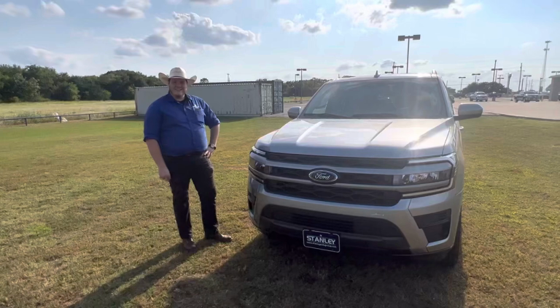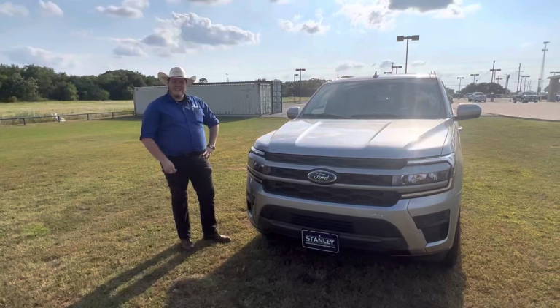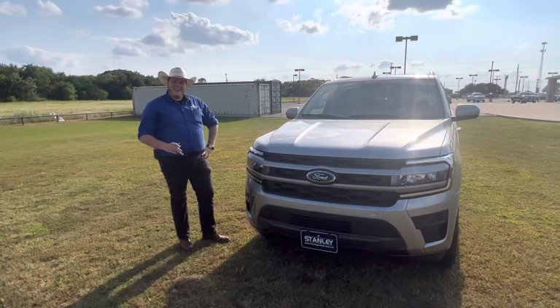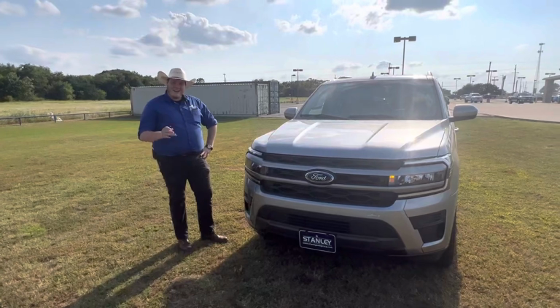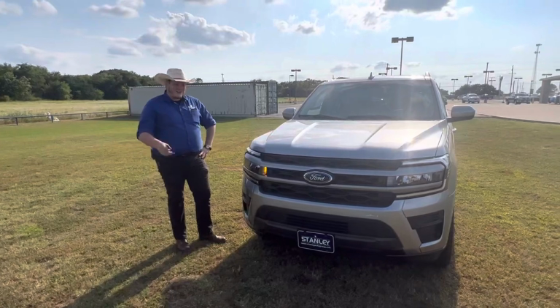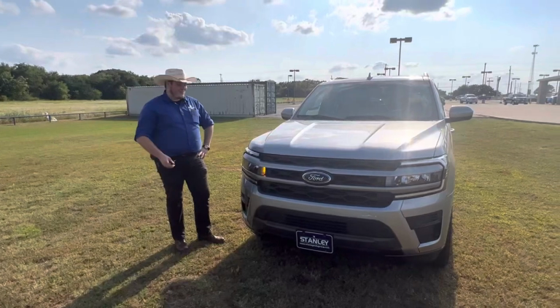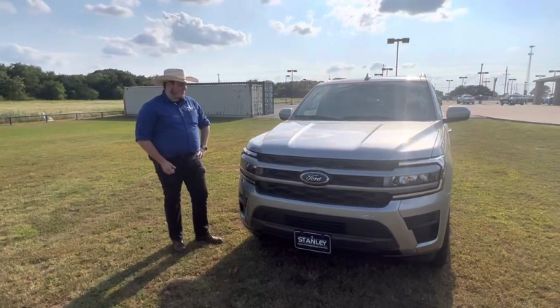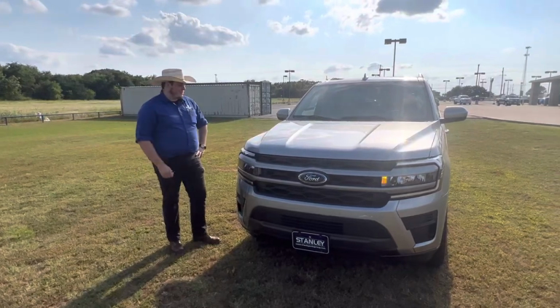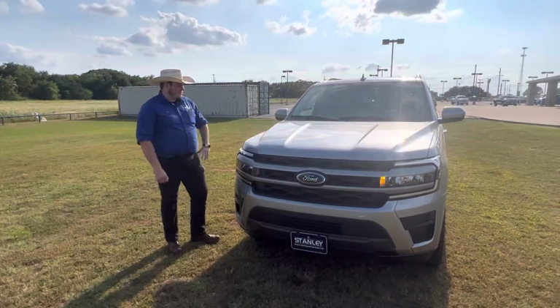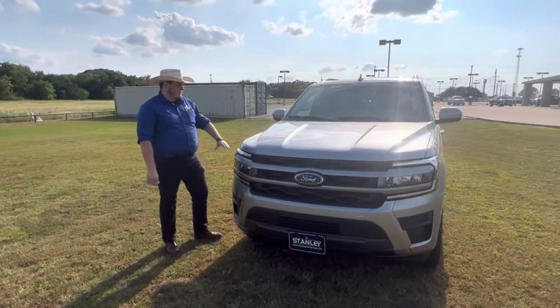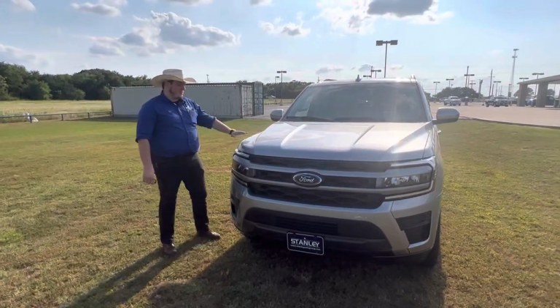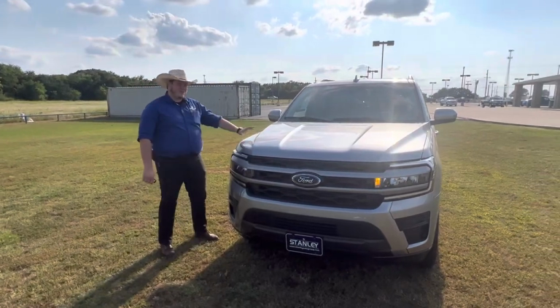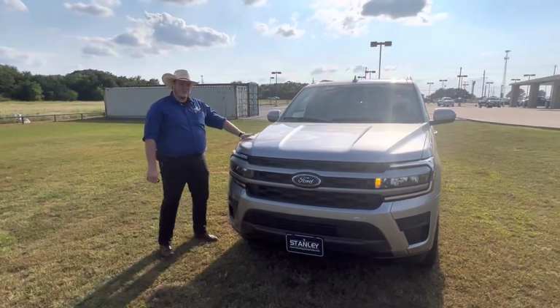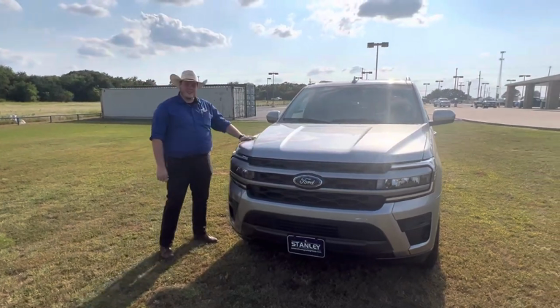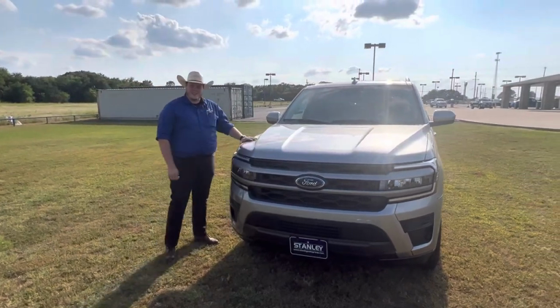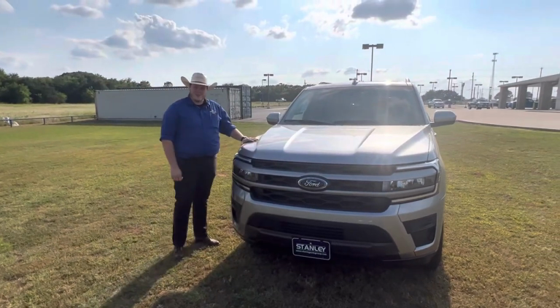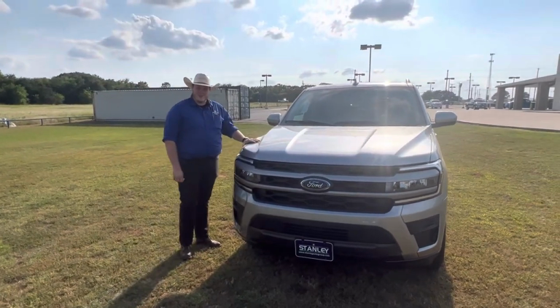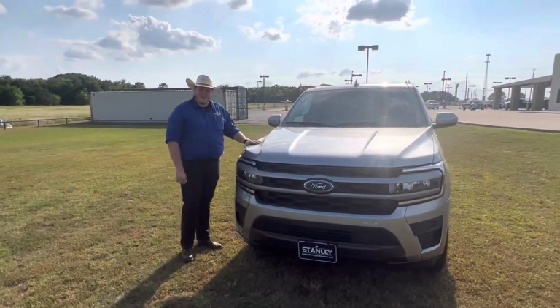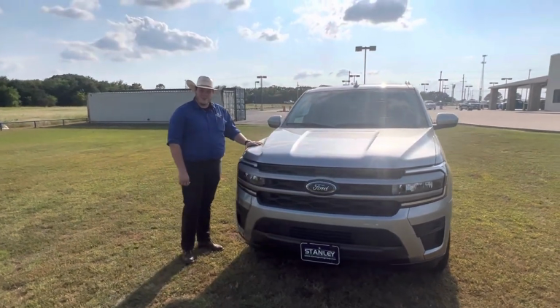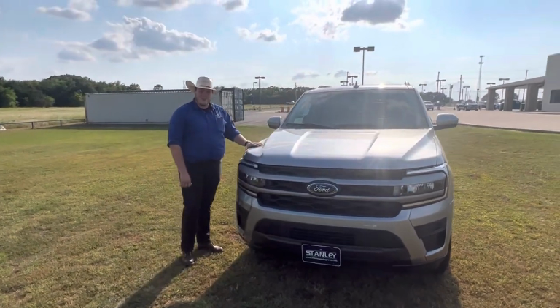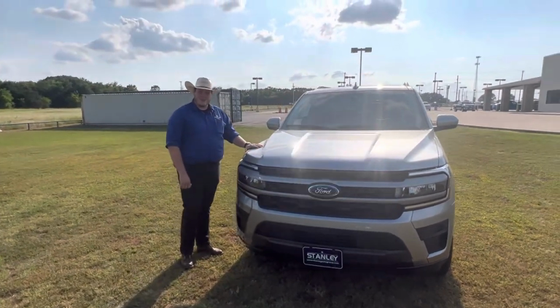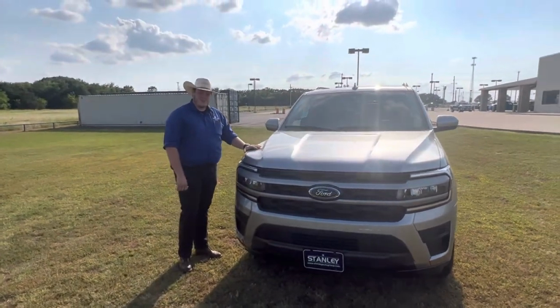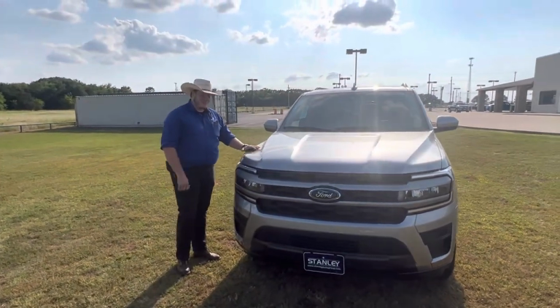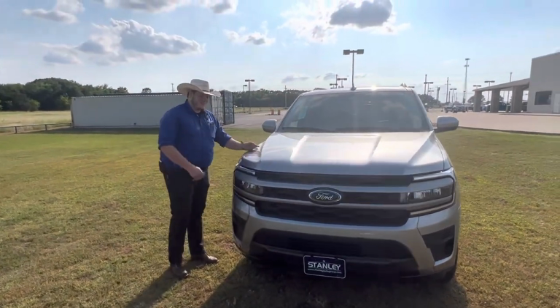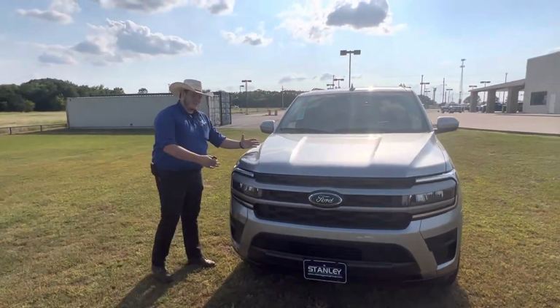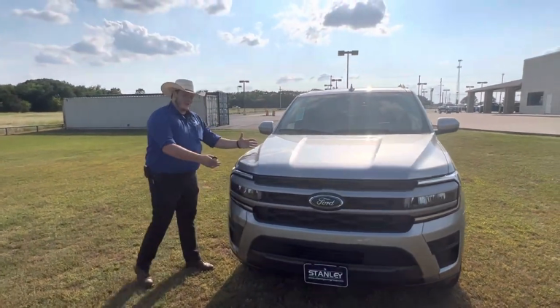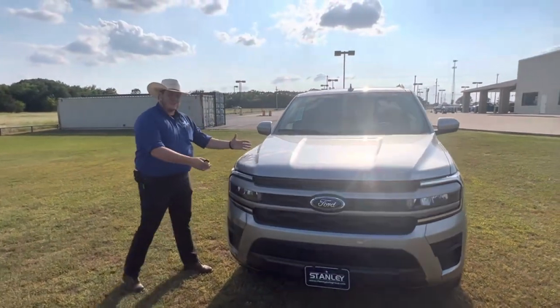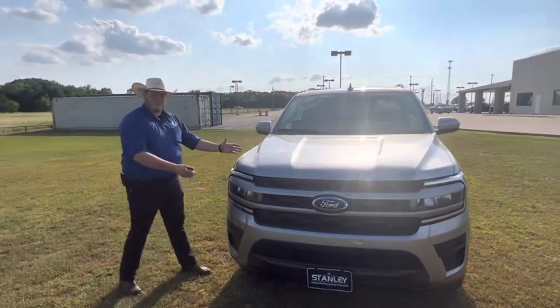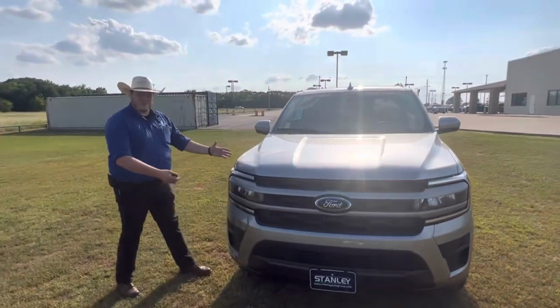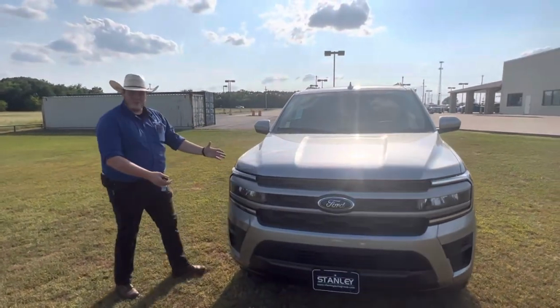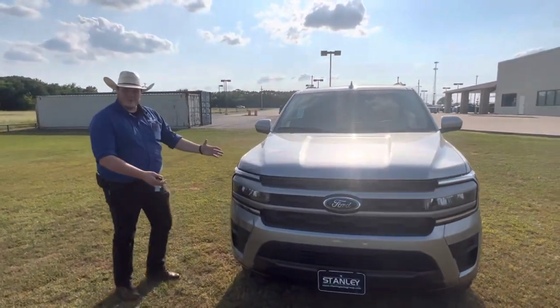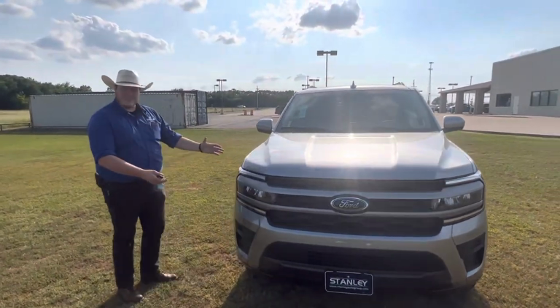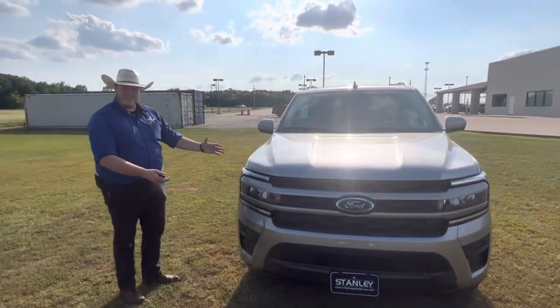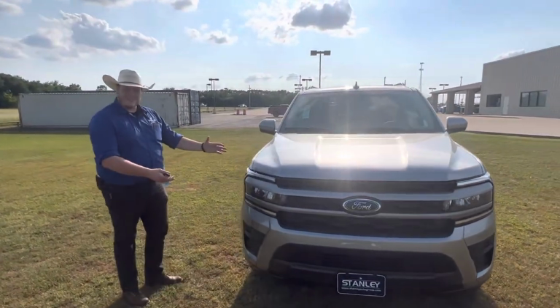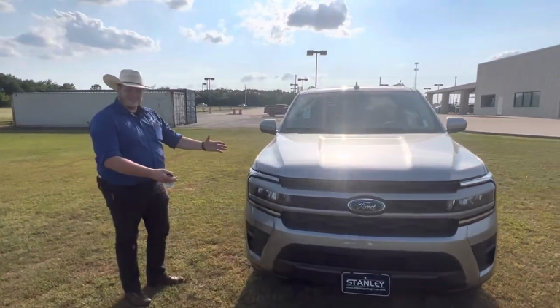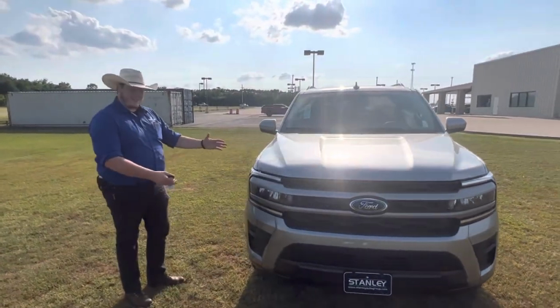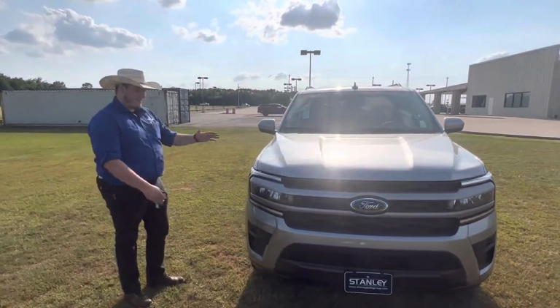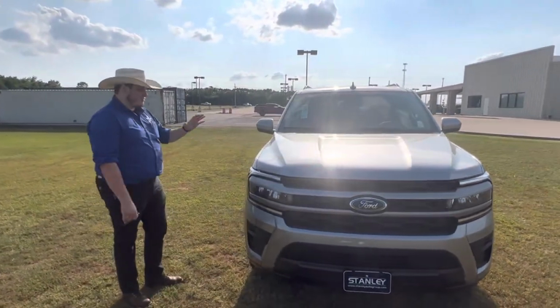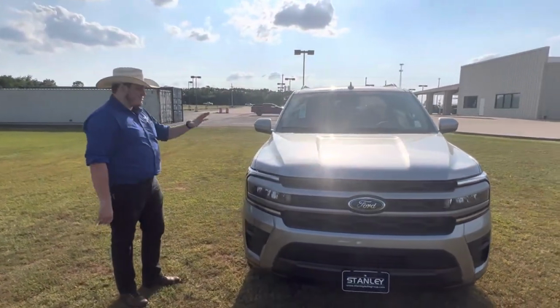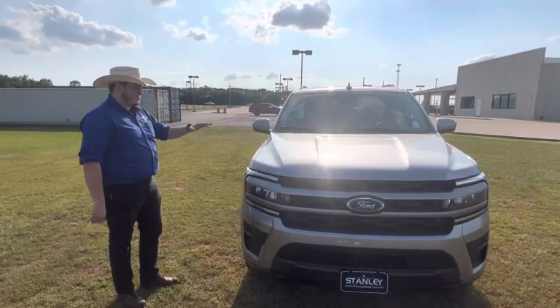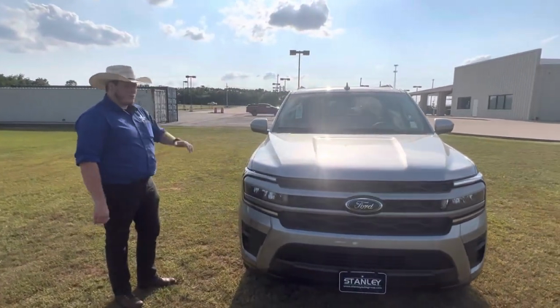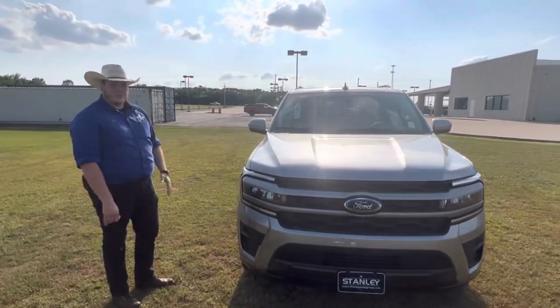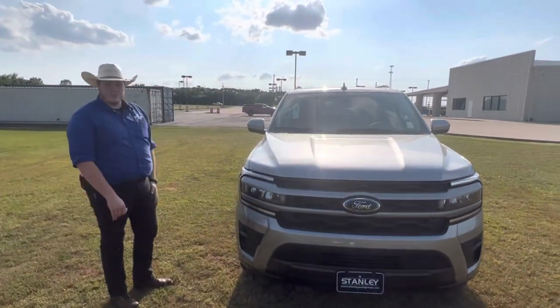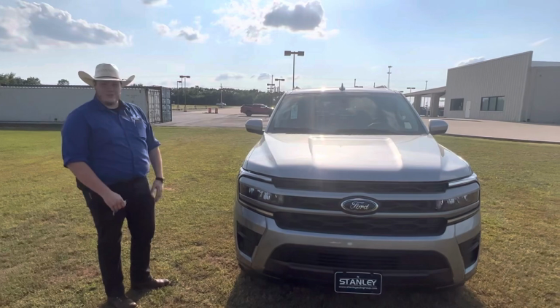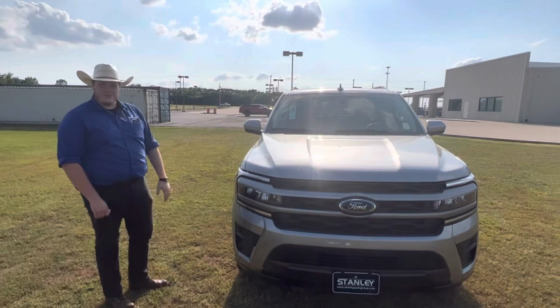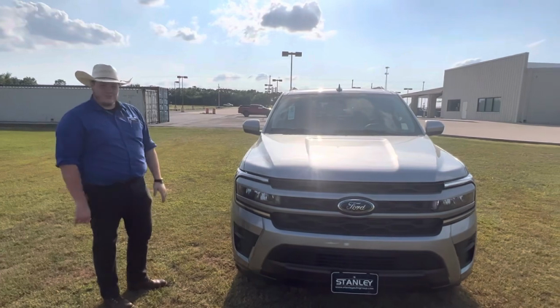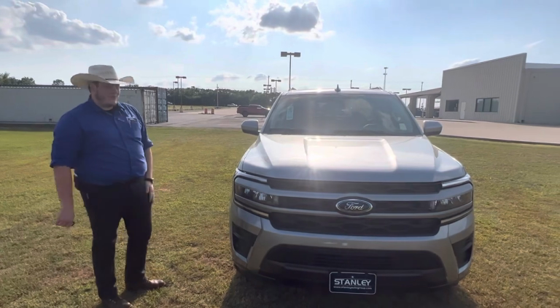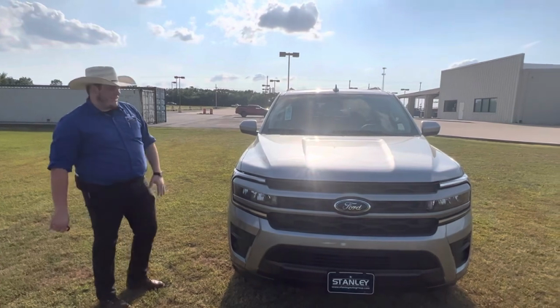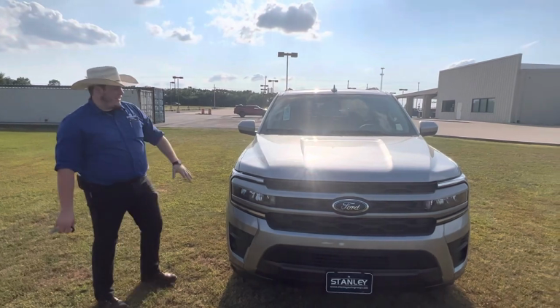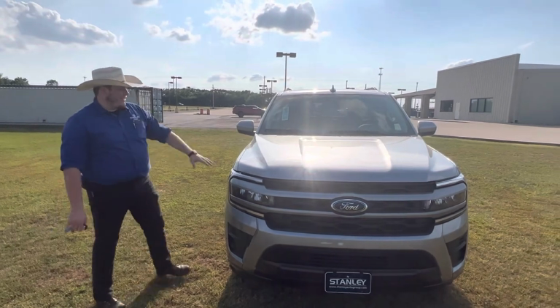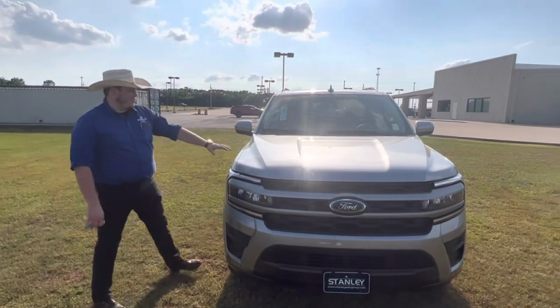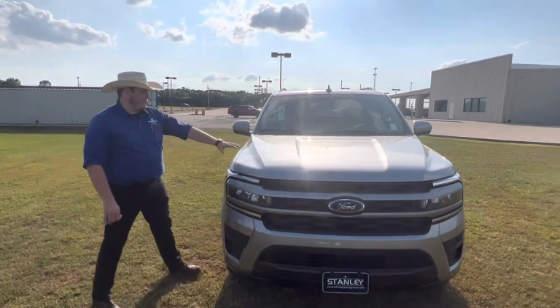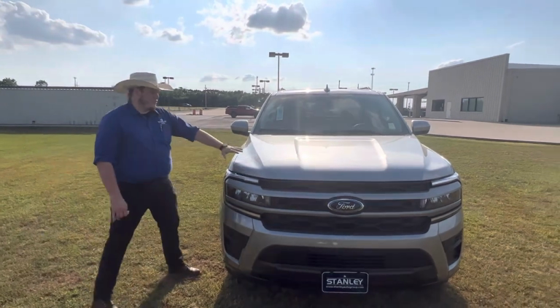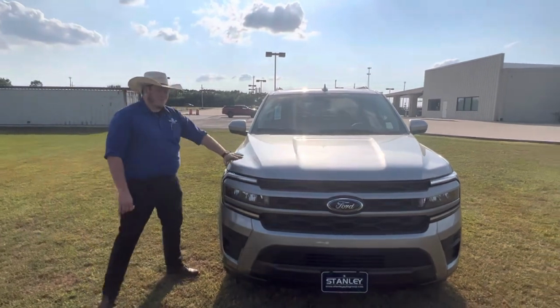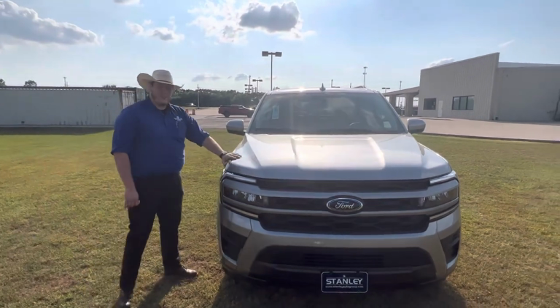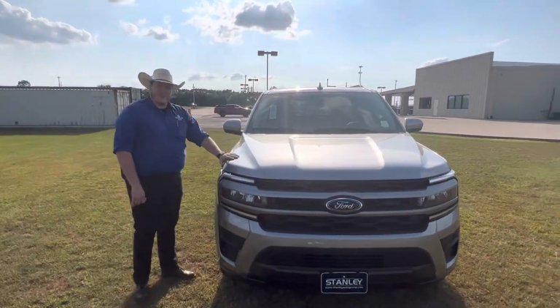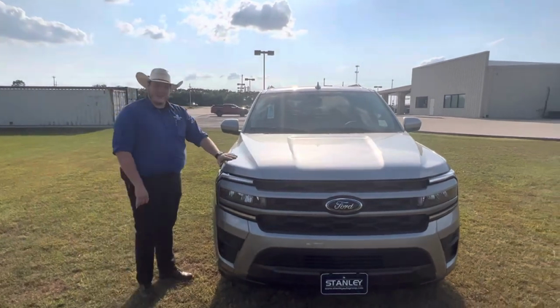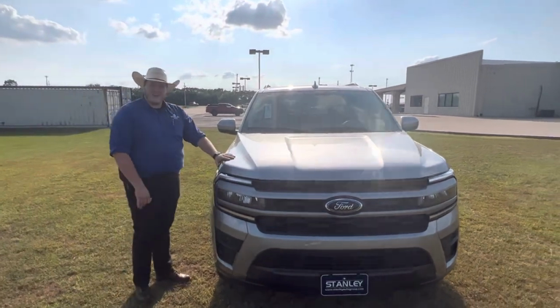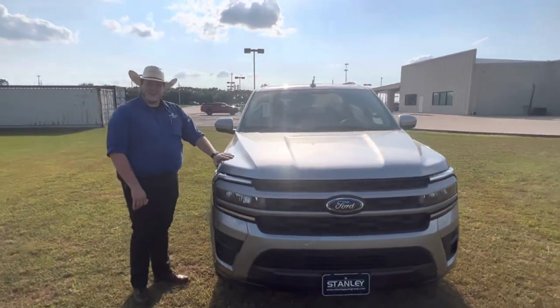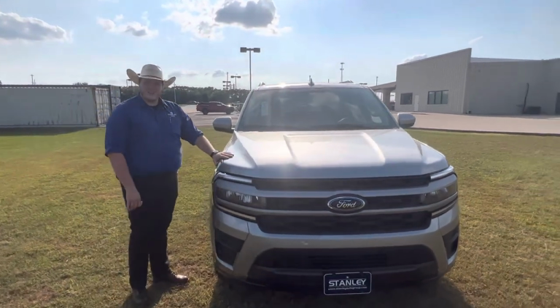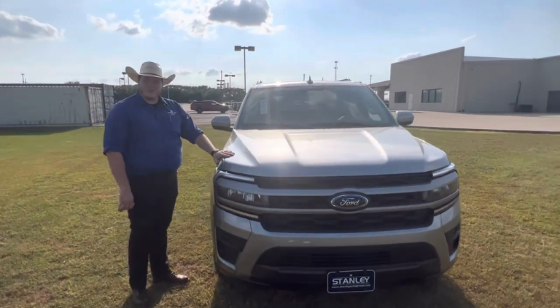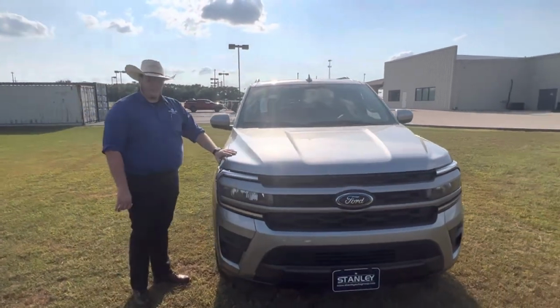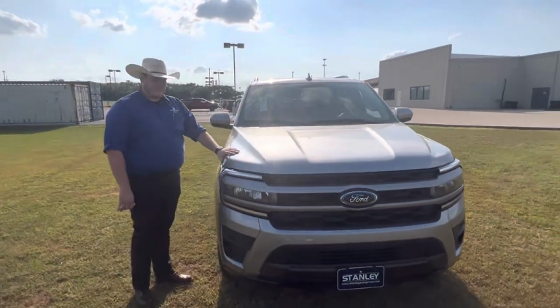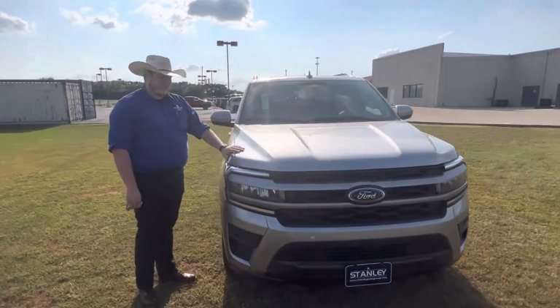How are you doing? I understand you're interested in a new Expedition. Let me show you some of the features that these things have. This is a 2022 in a really pretty iconic silver metallic.